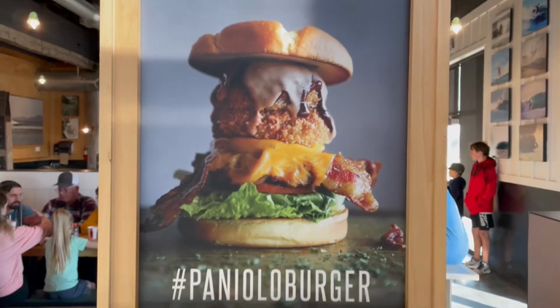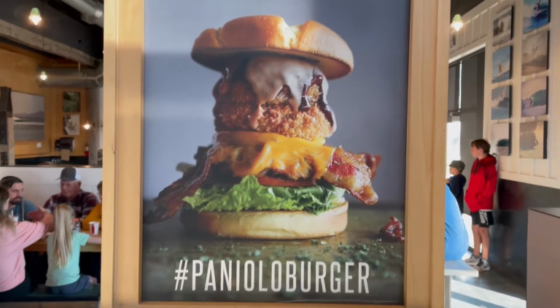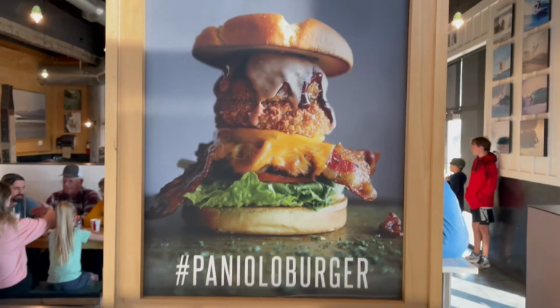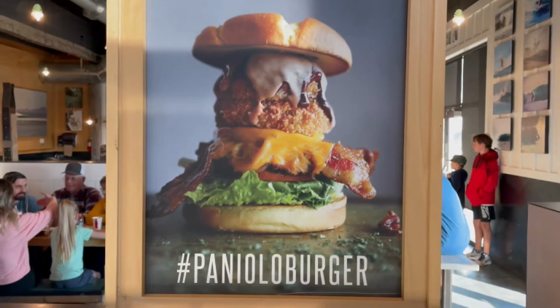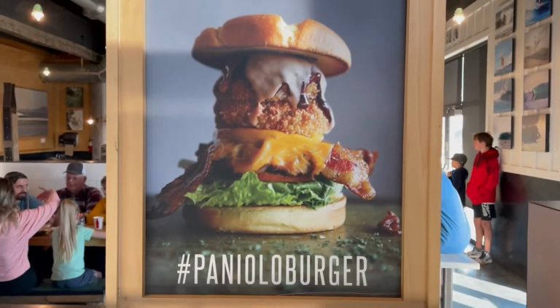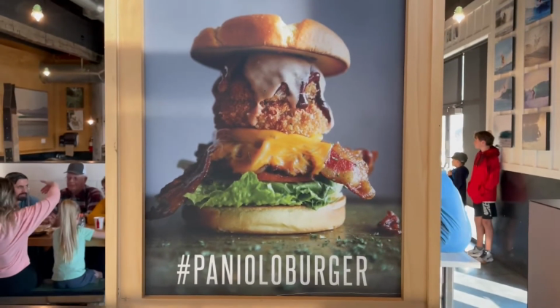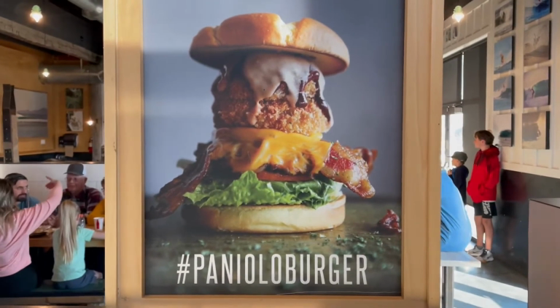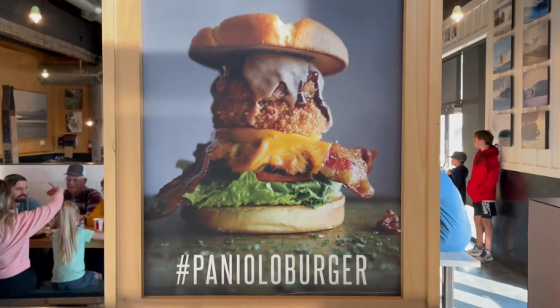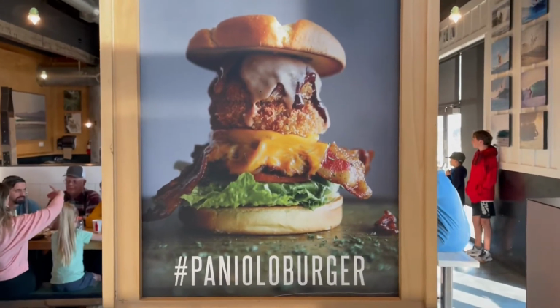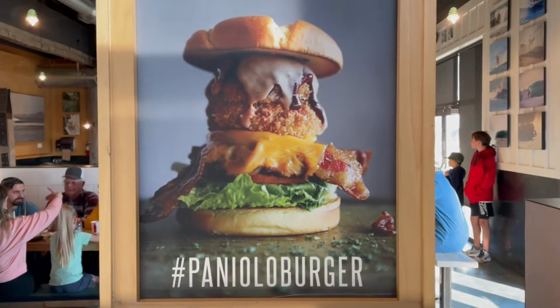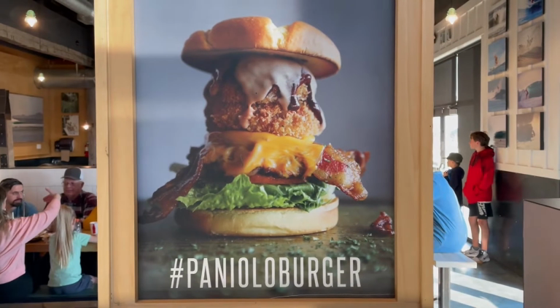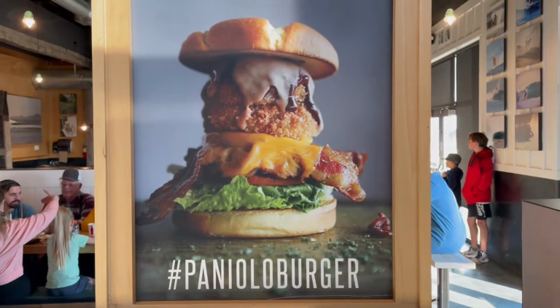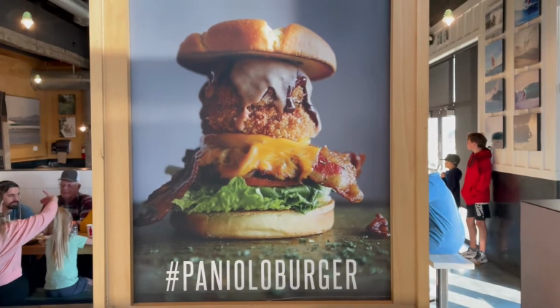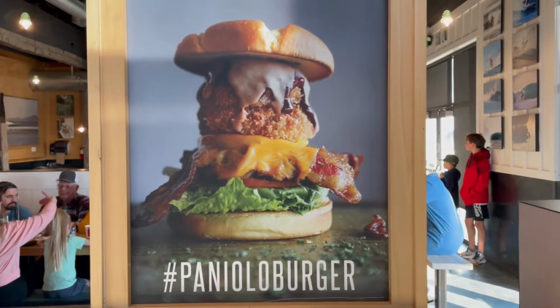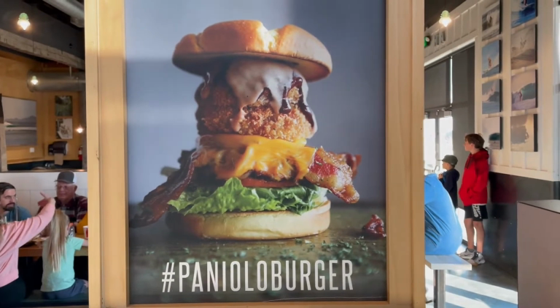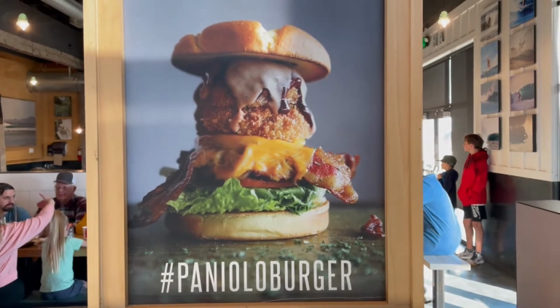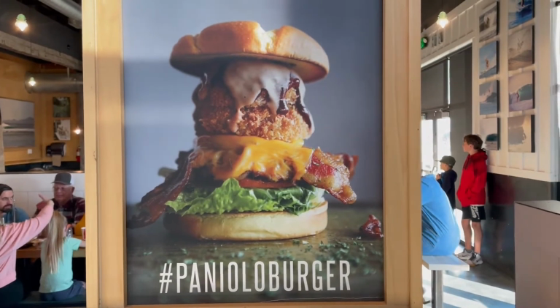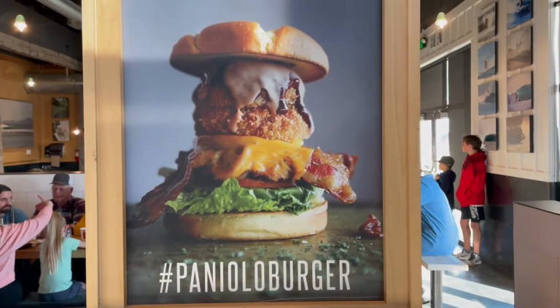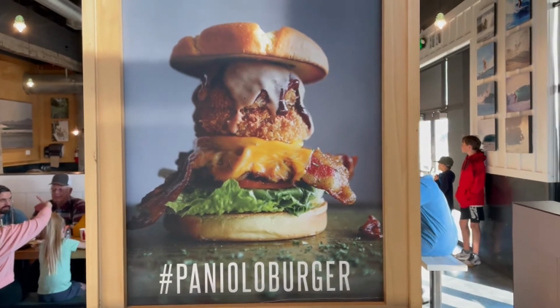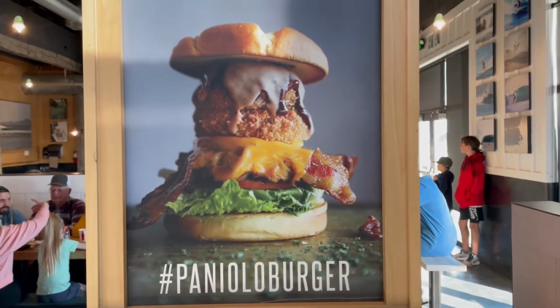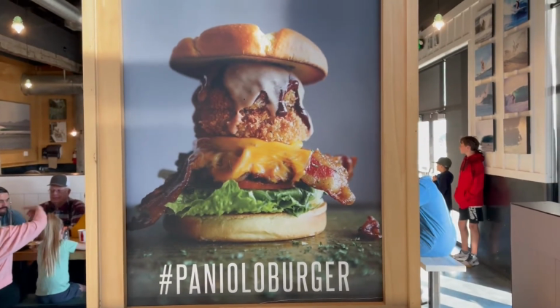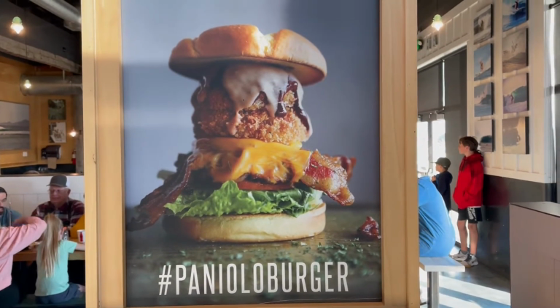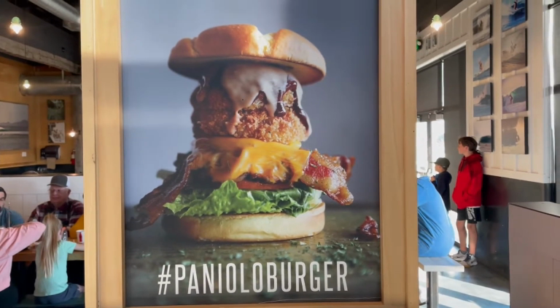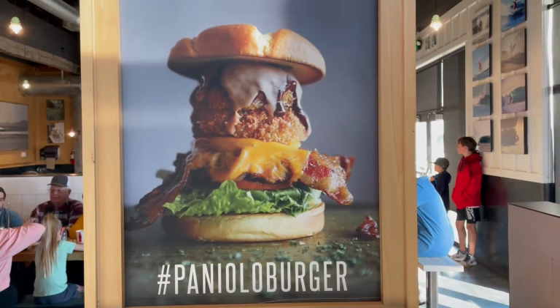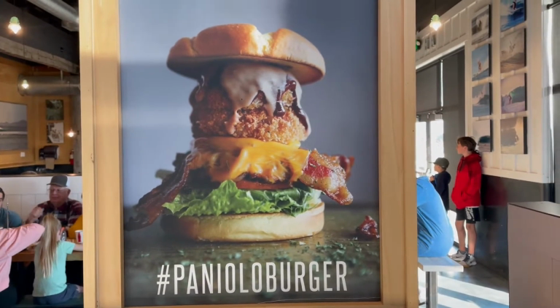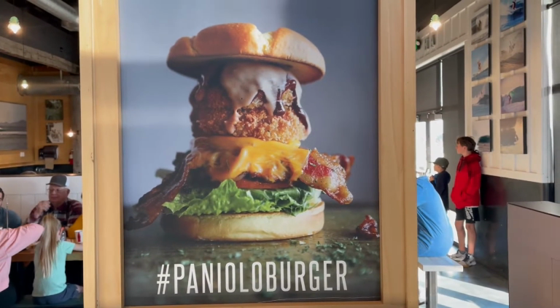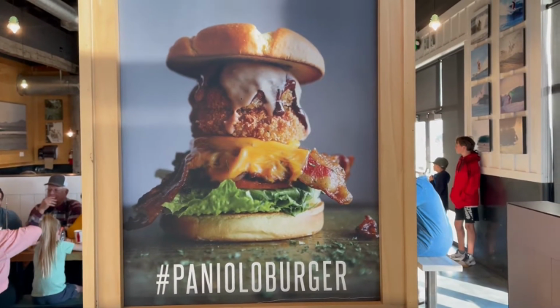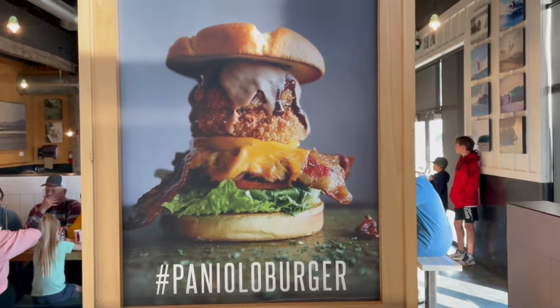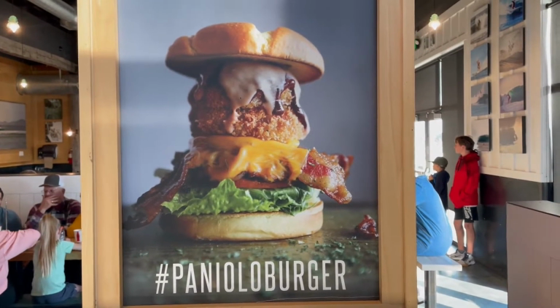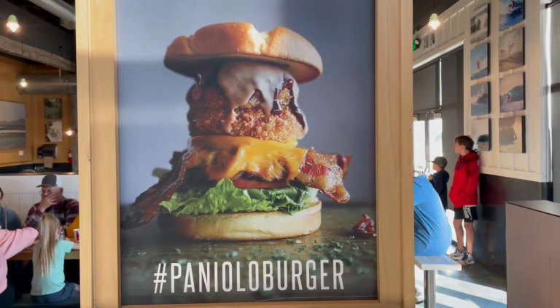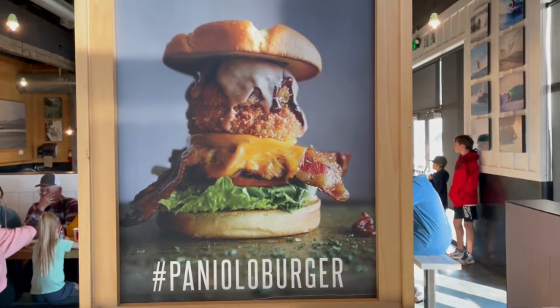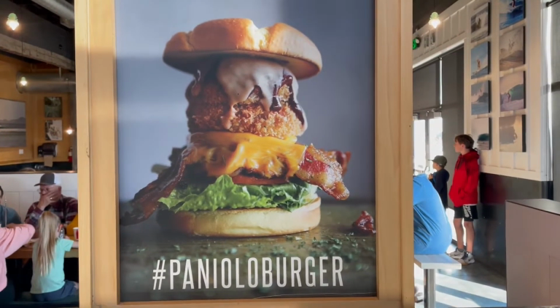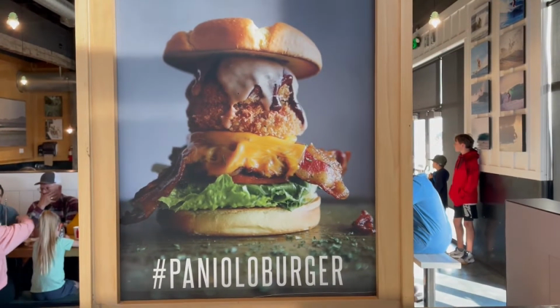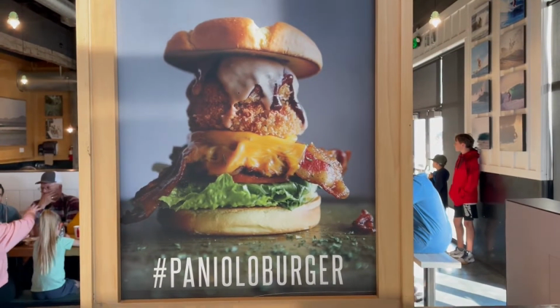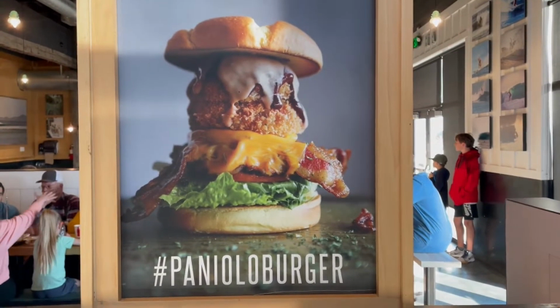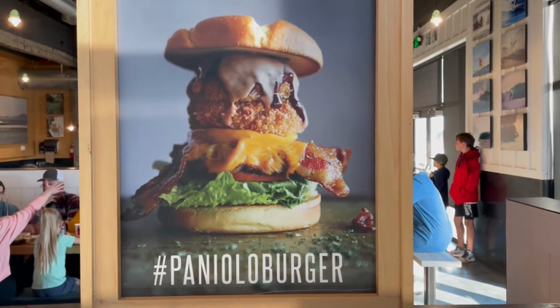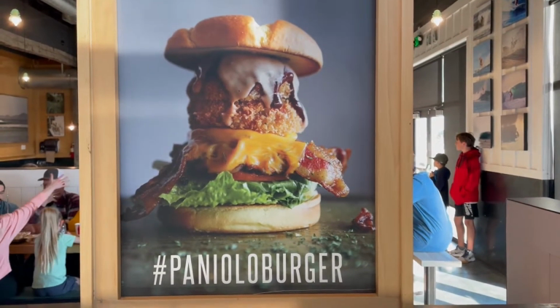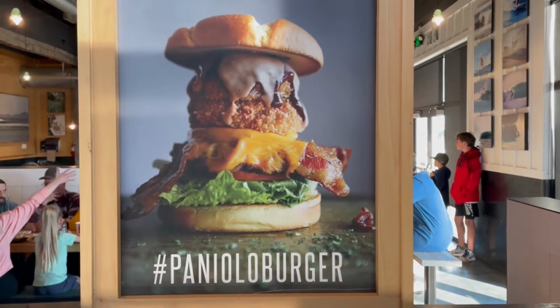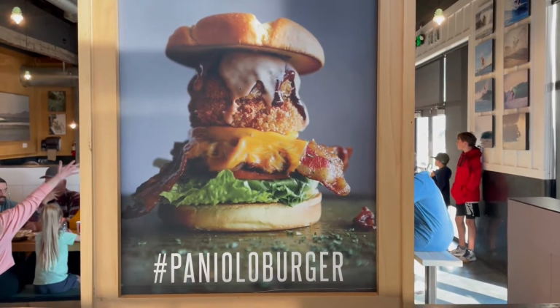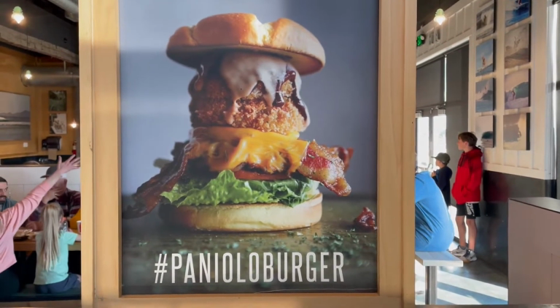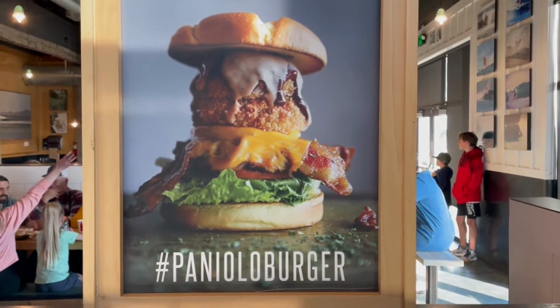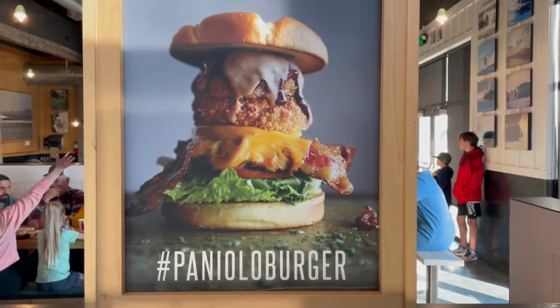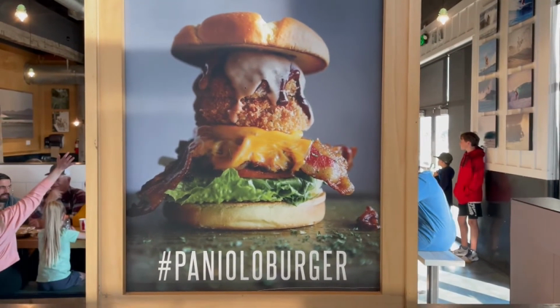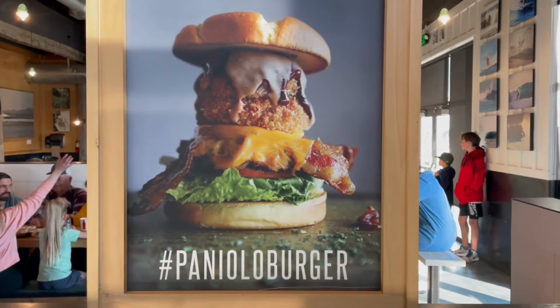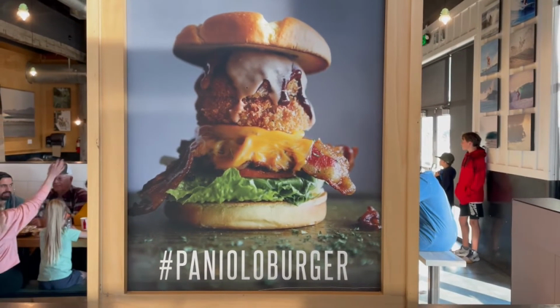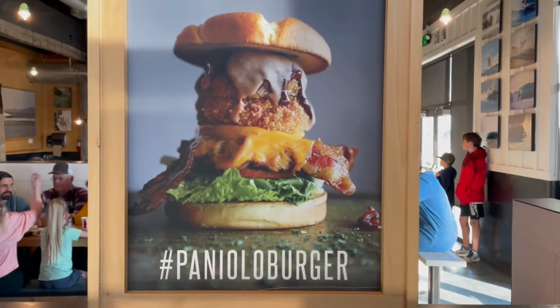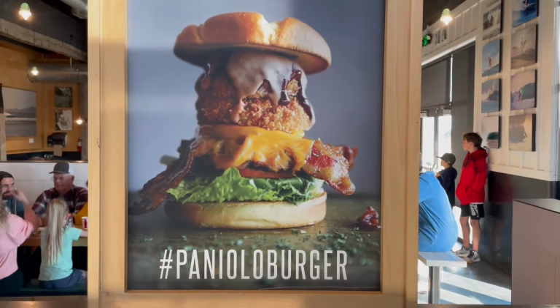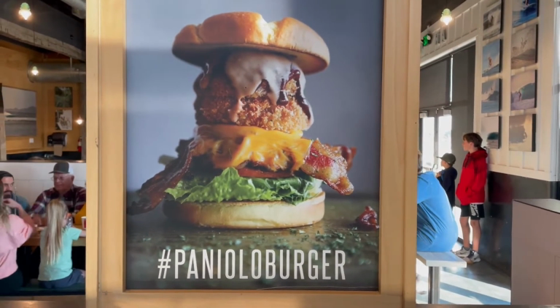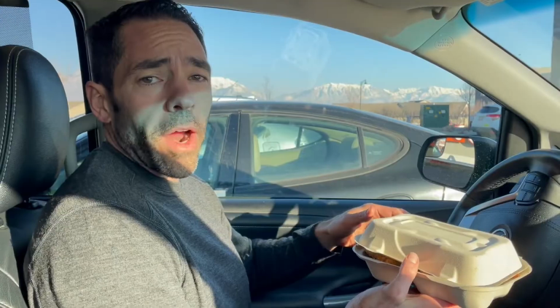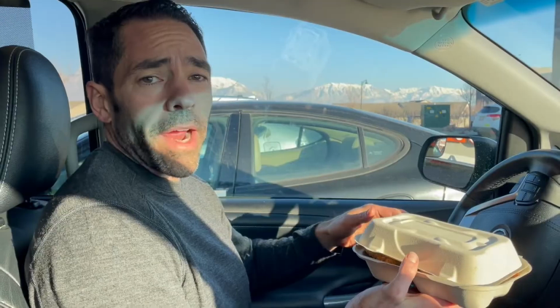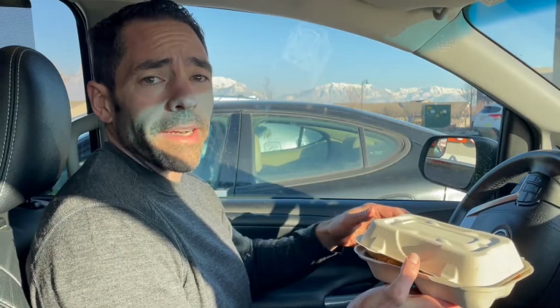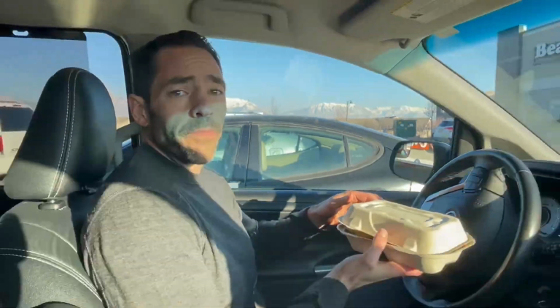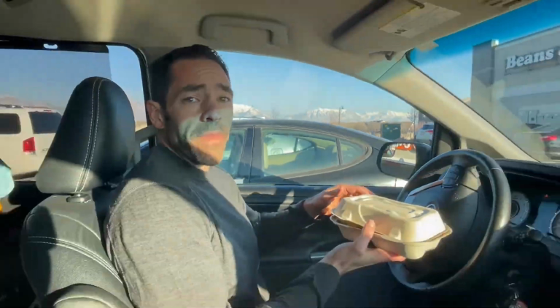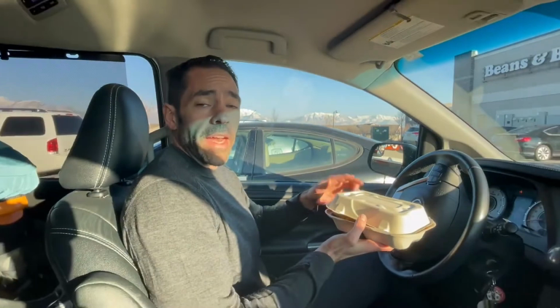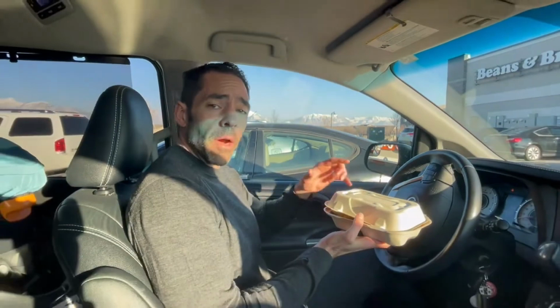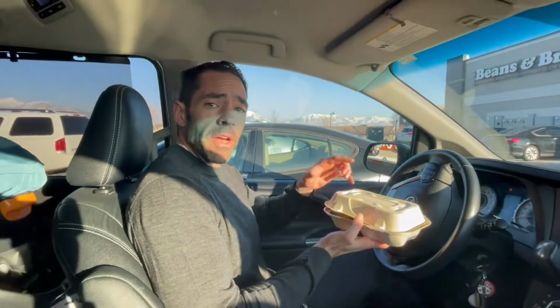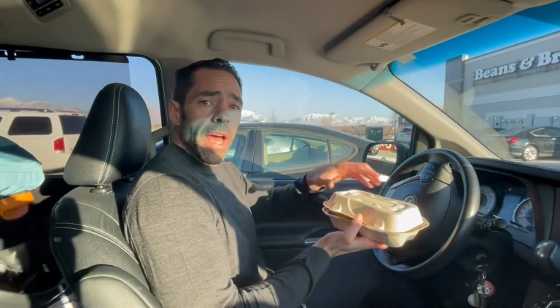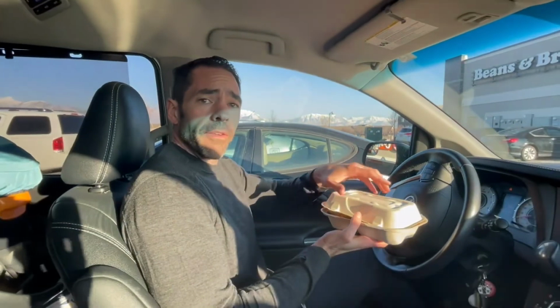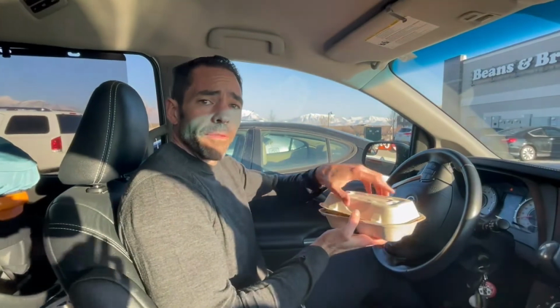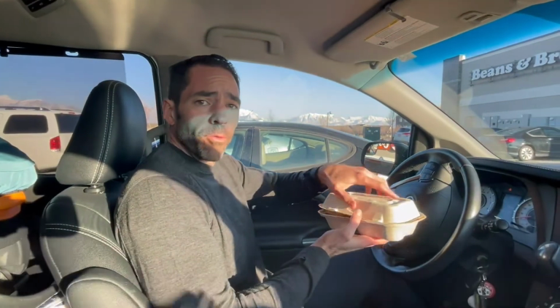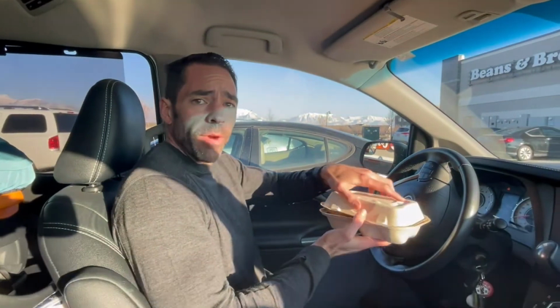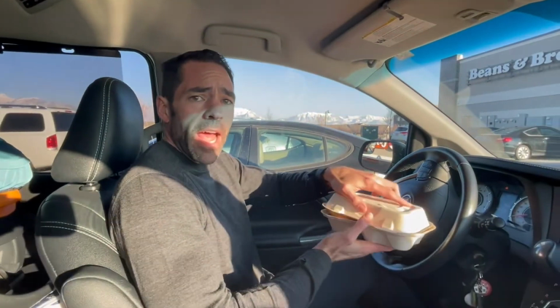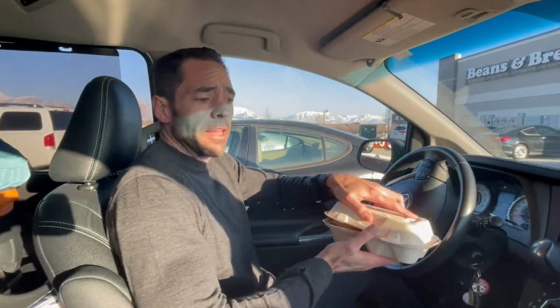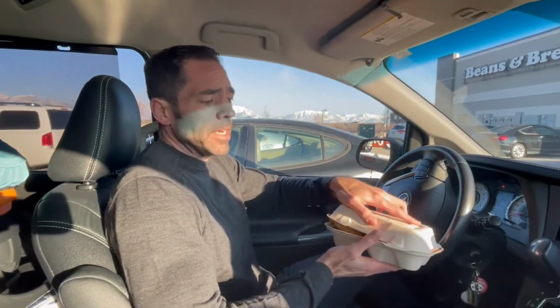So this is the picture of the burger I ordered. We'll see in just a second how it actually looks. And now we have reality.